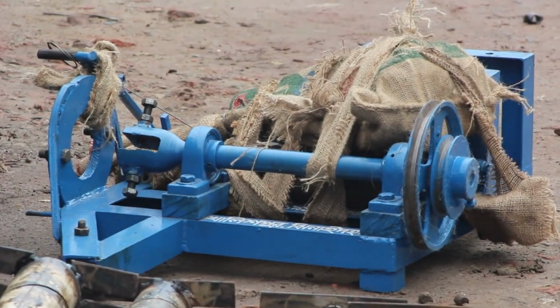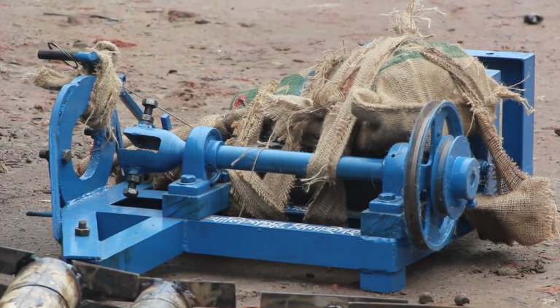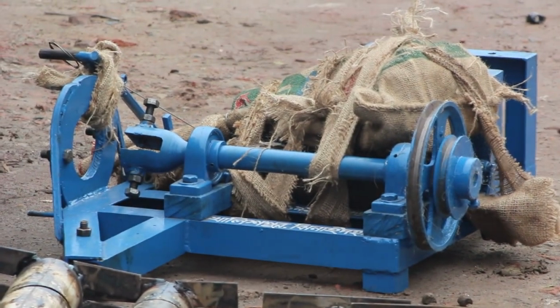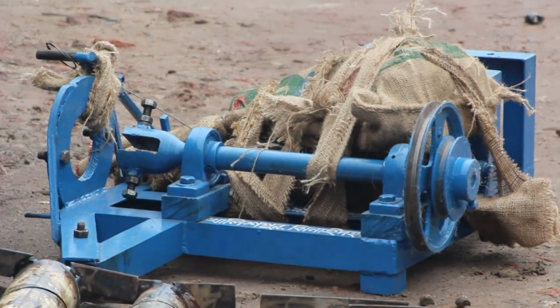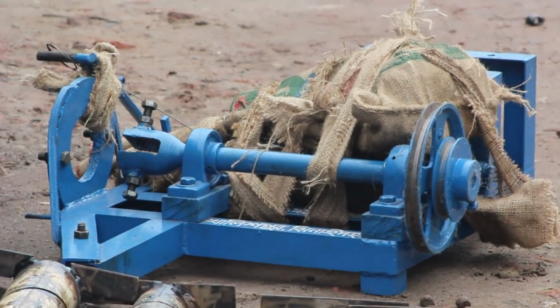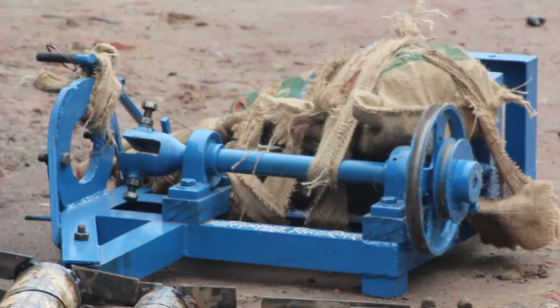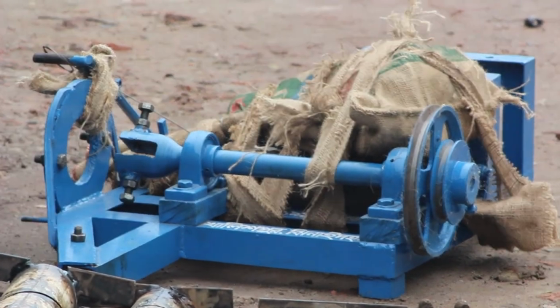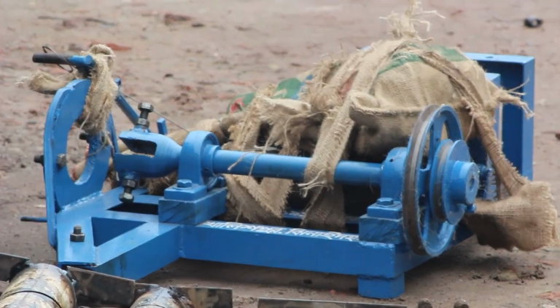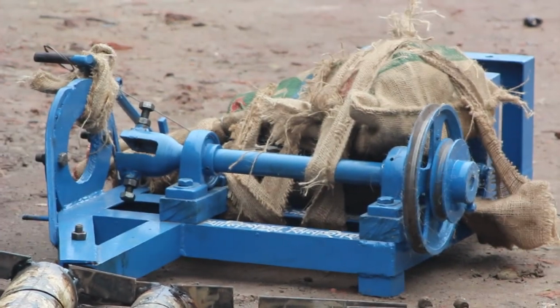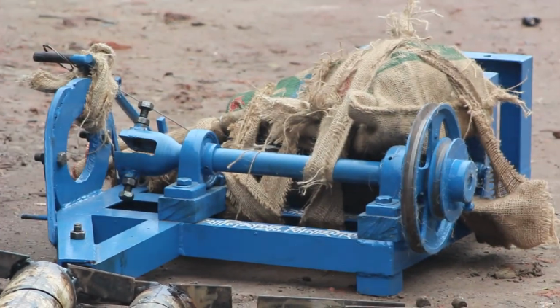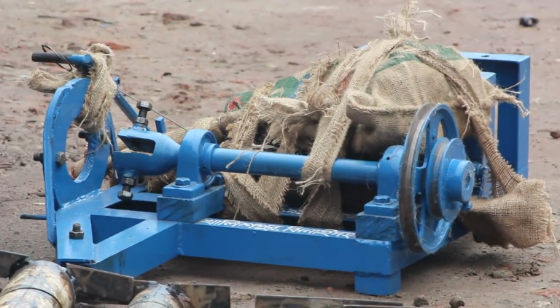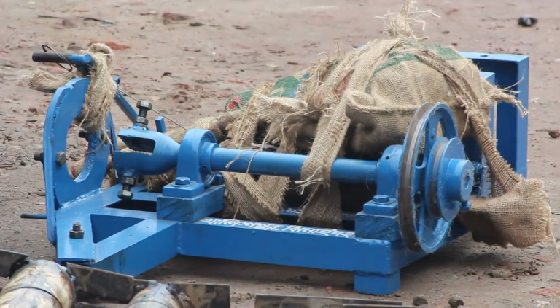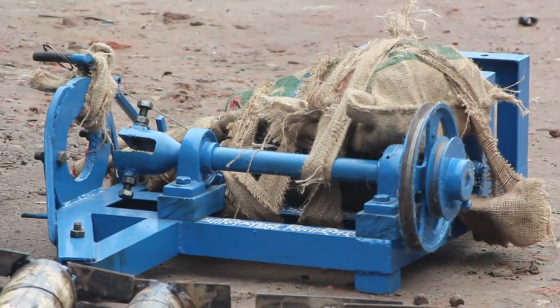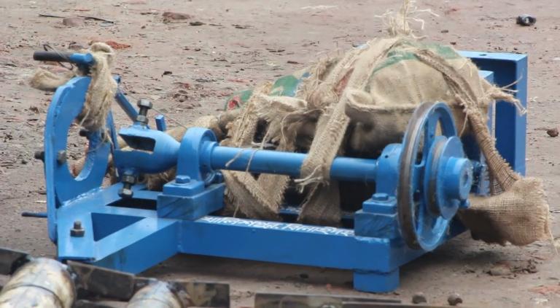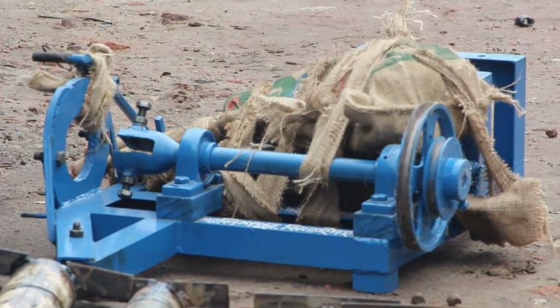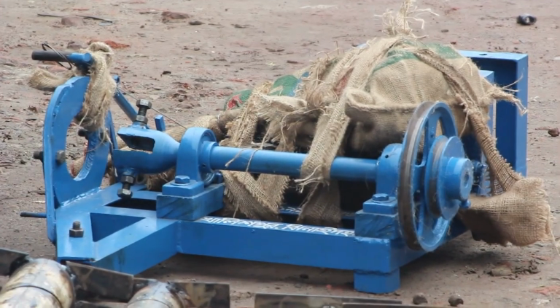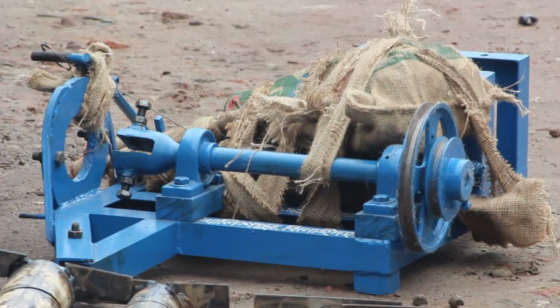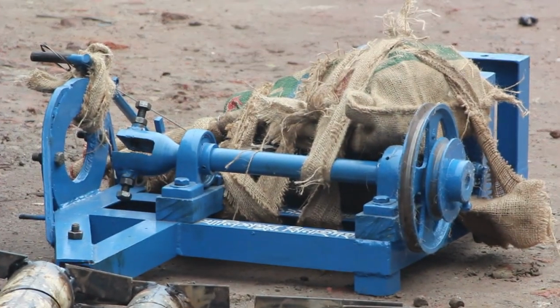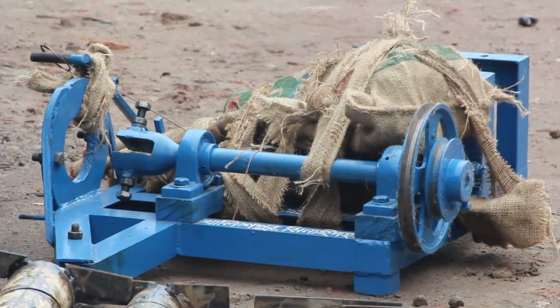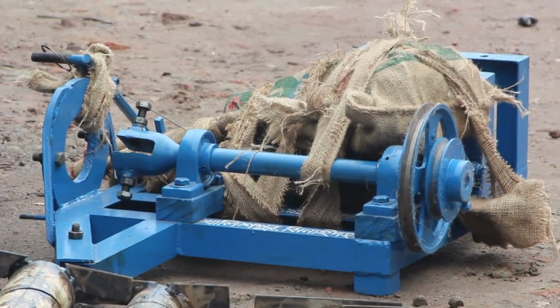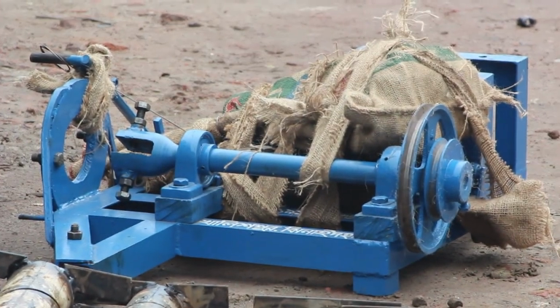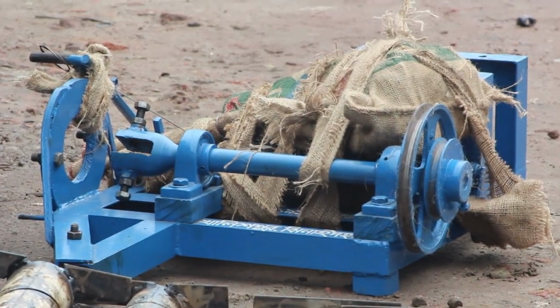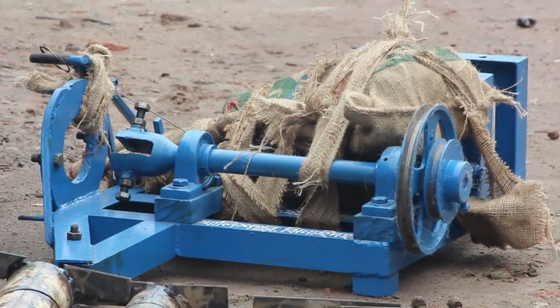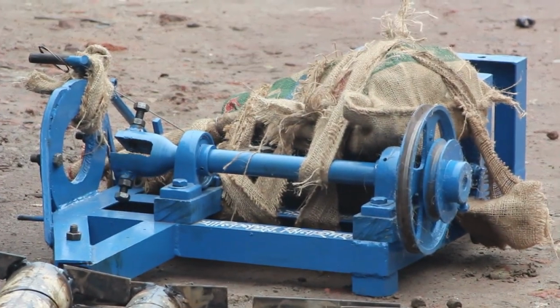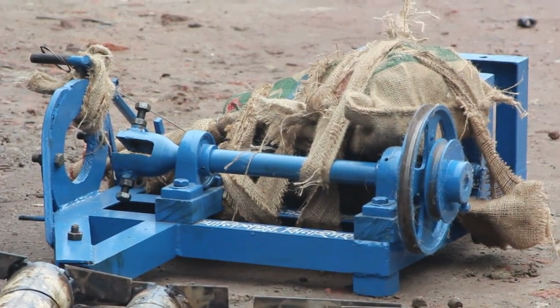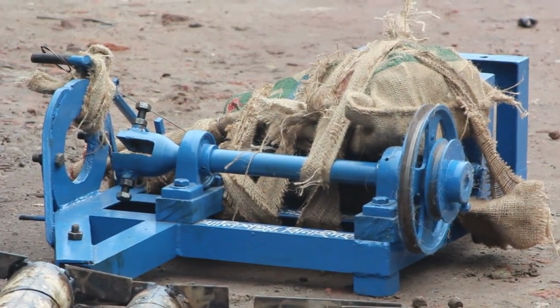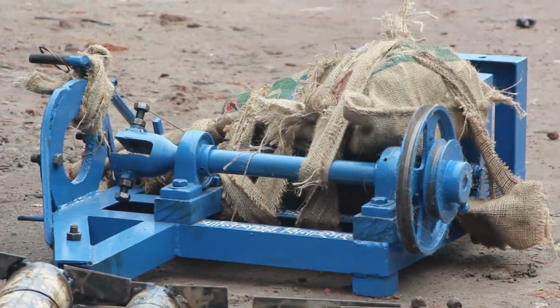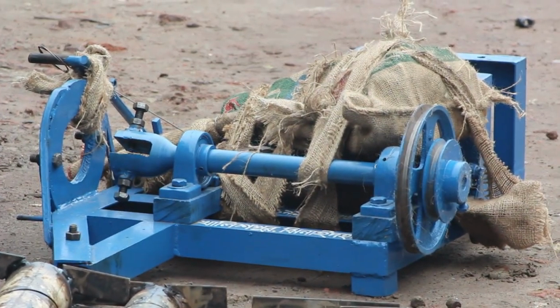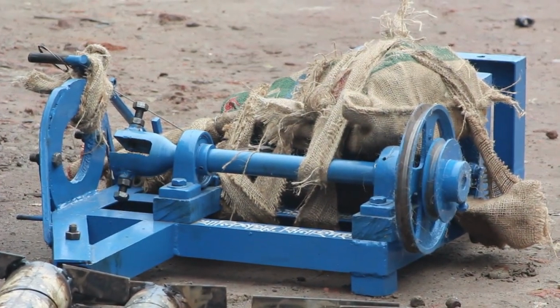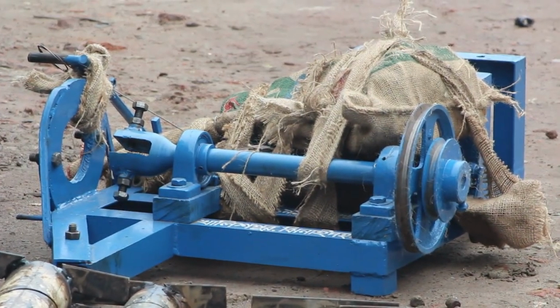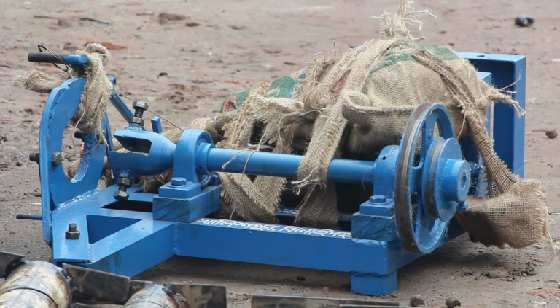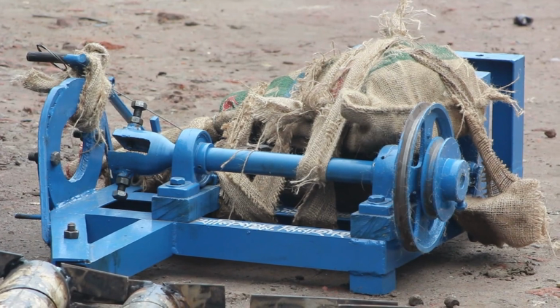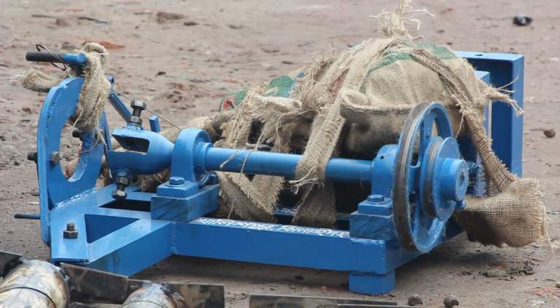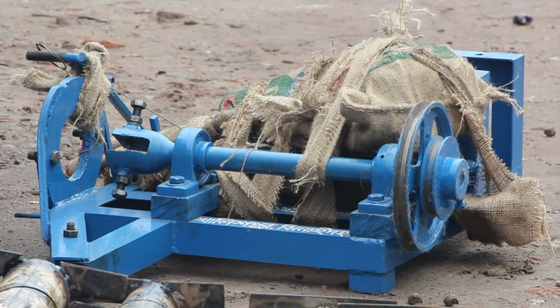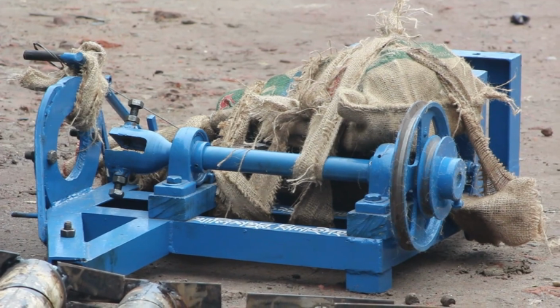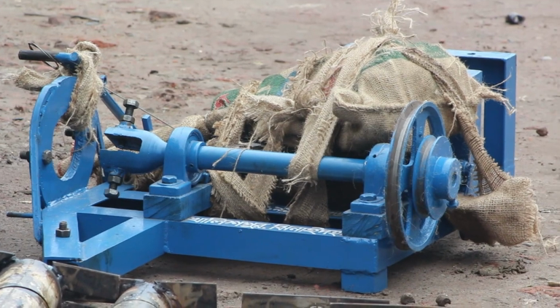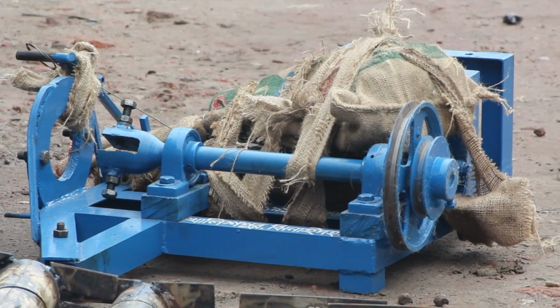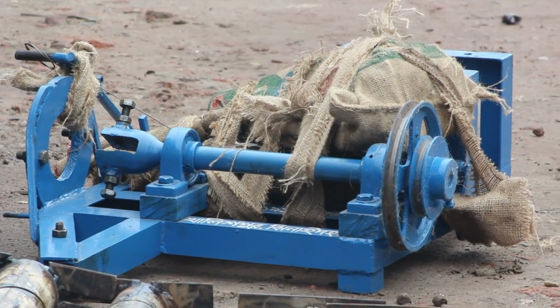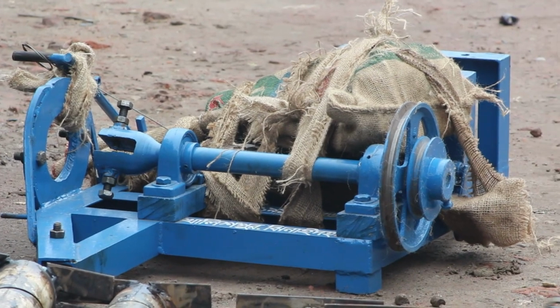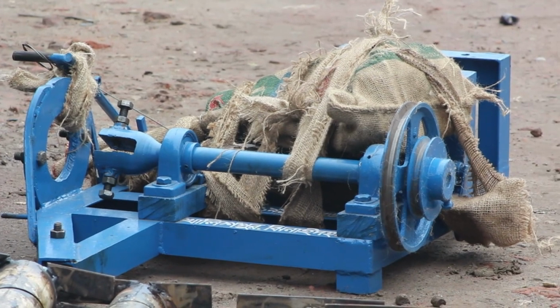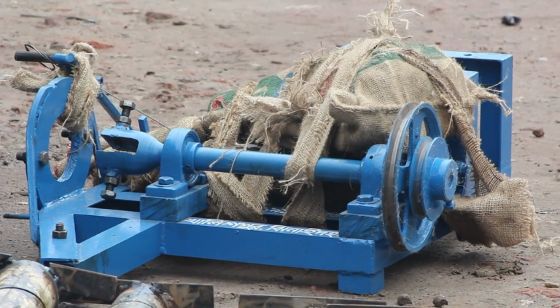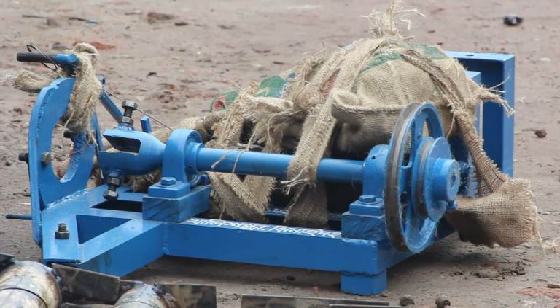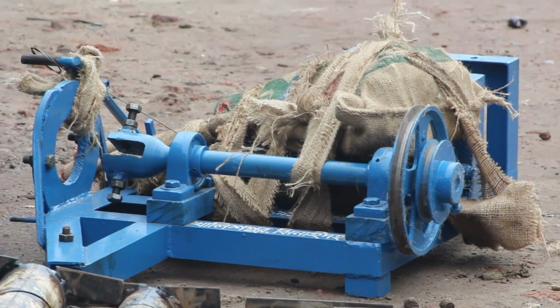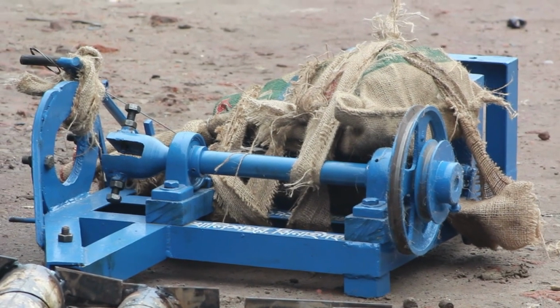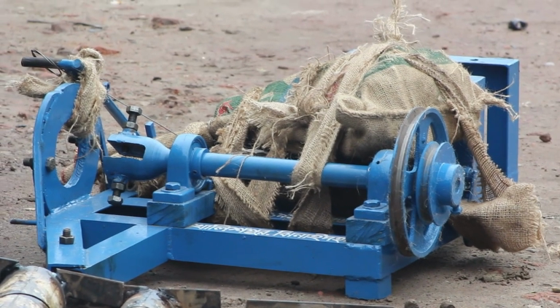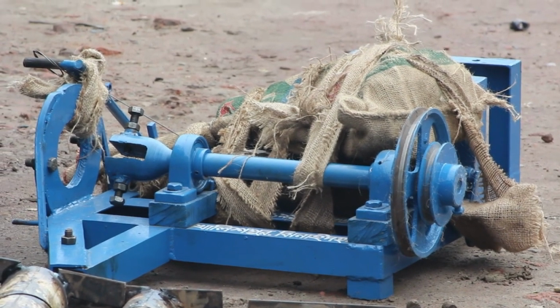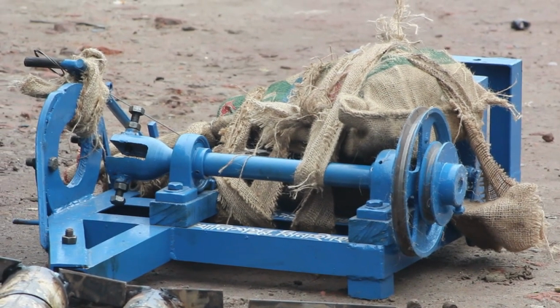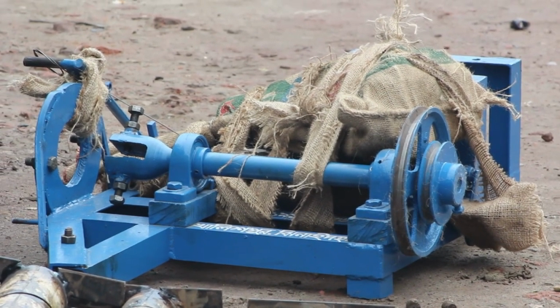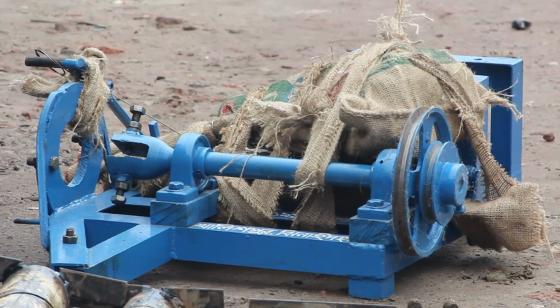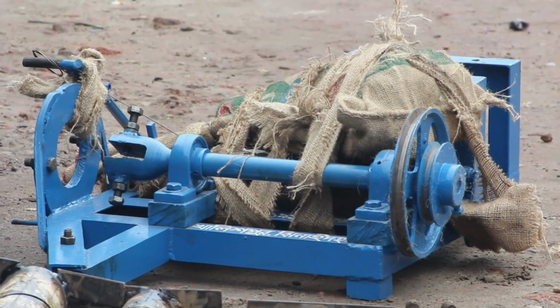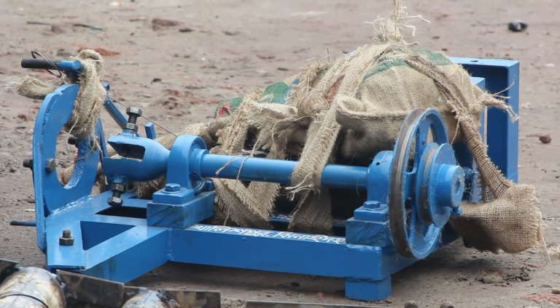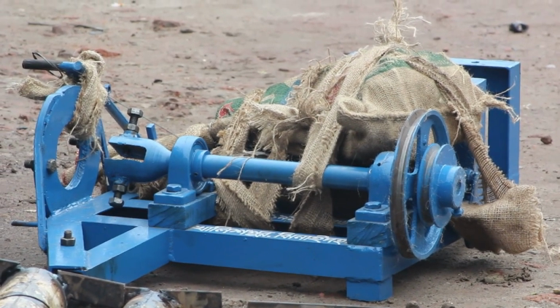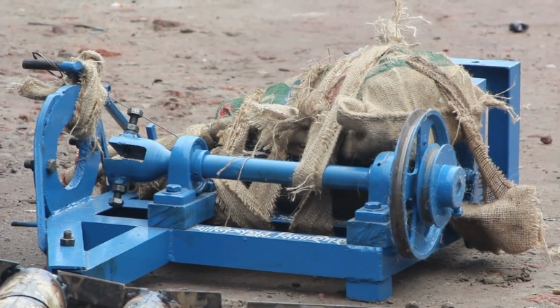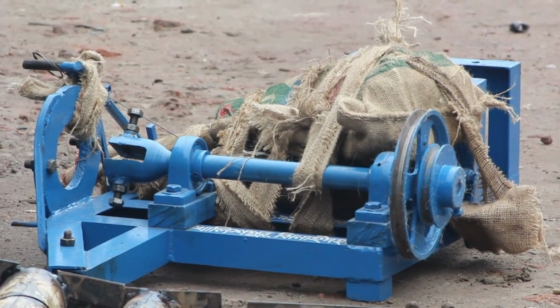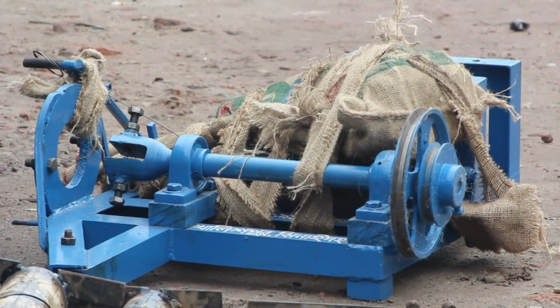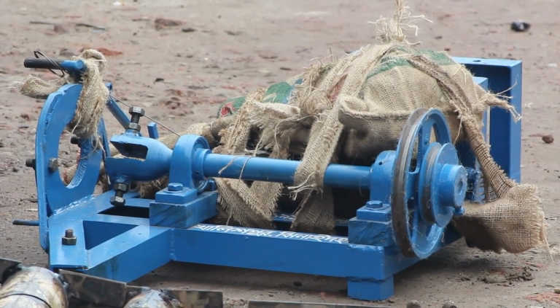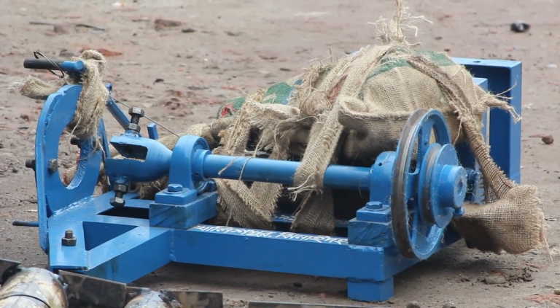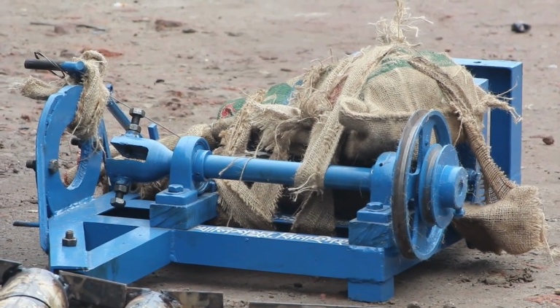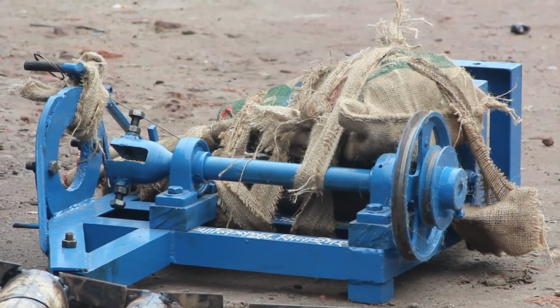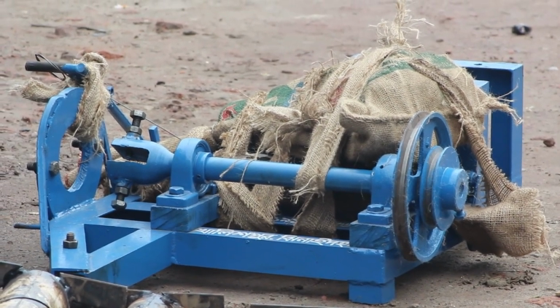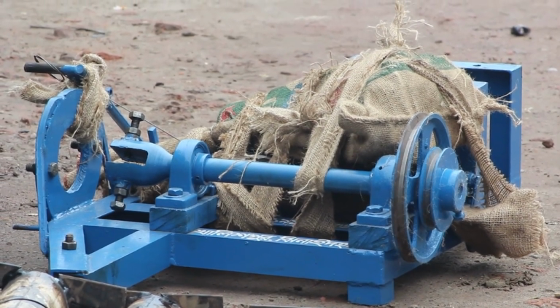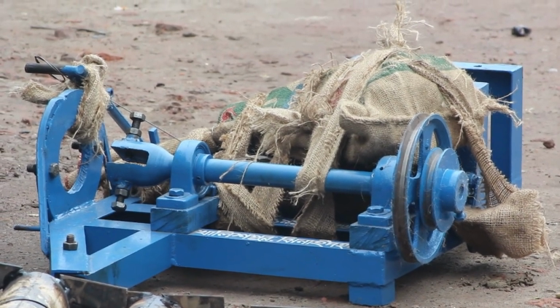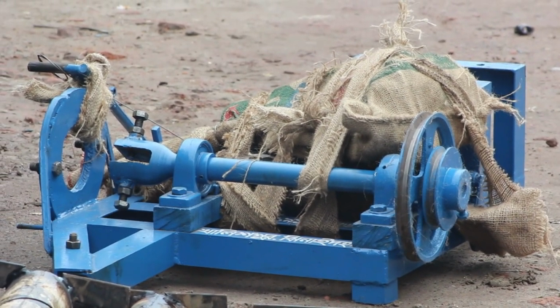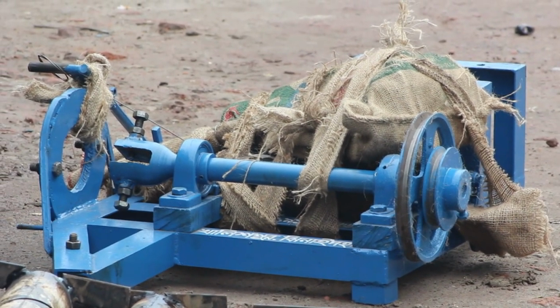We have to make a single pulley, and we also have to make a double pulley.